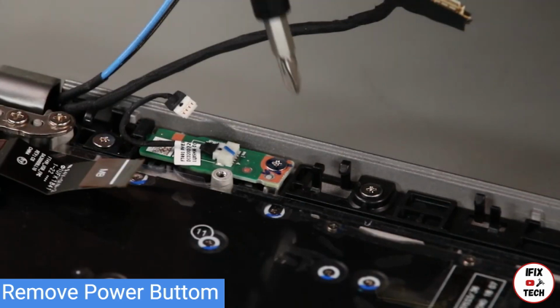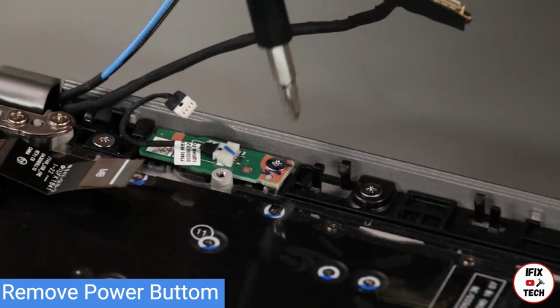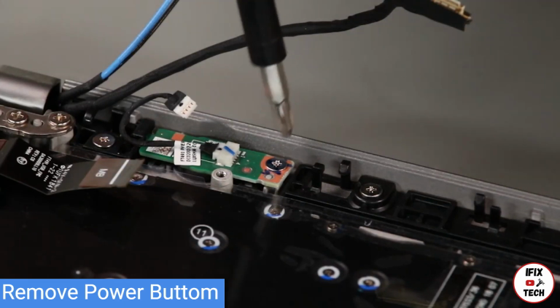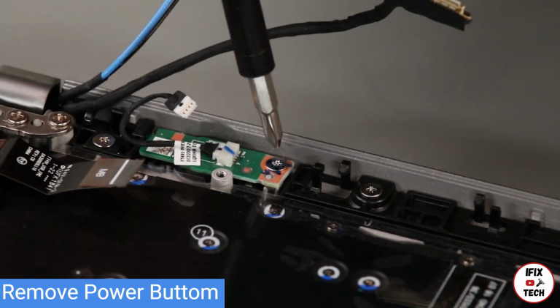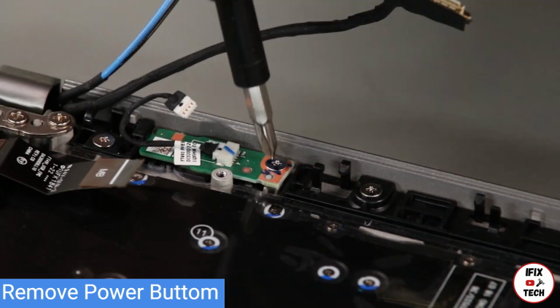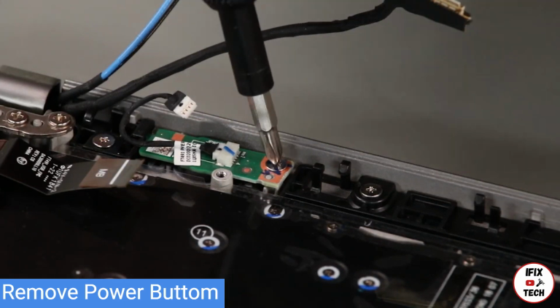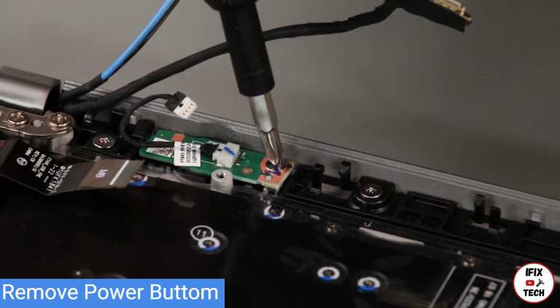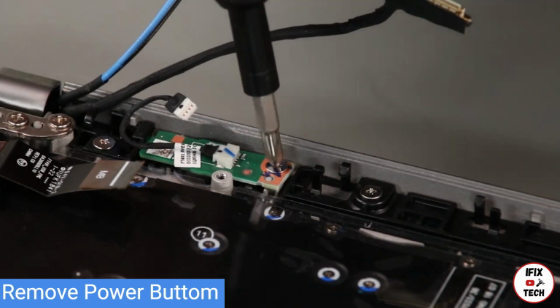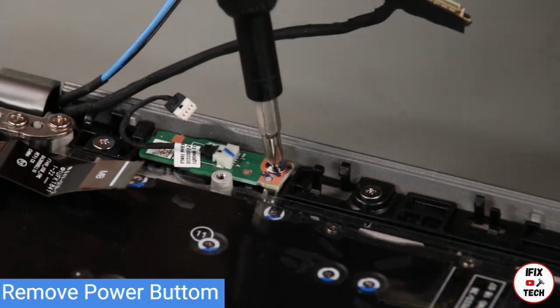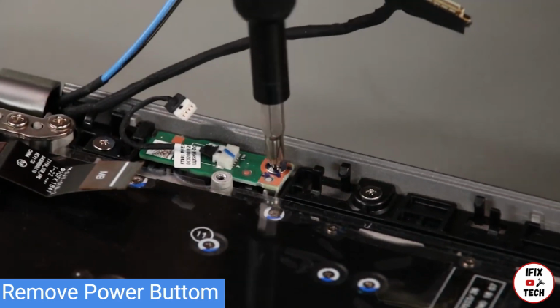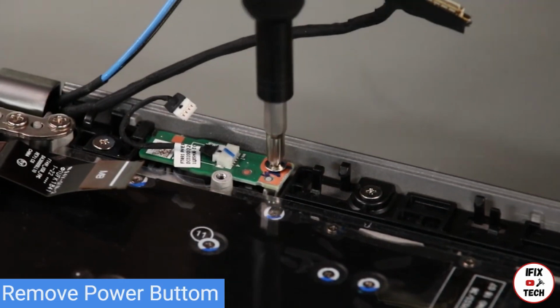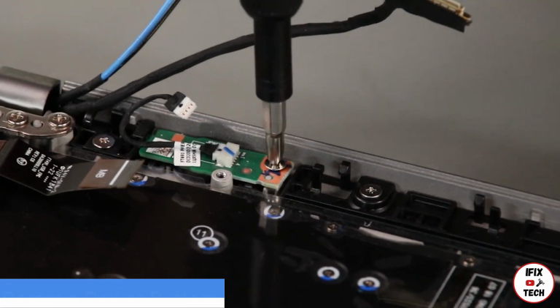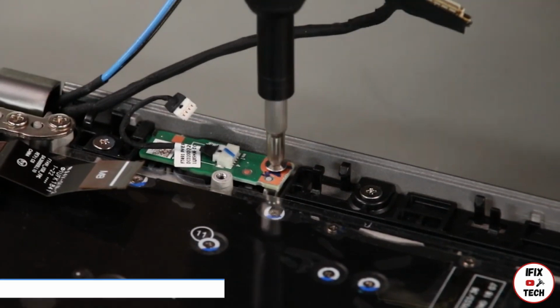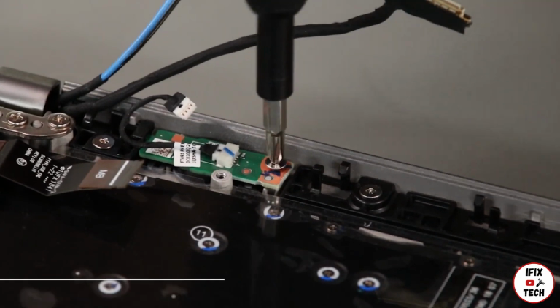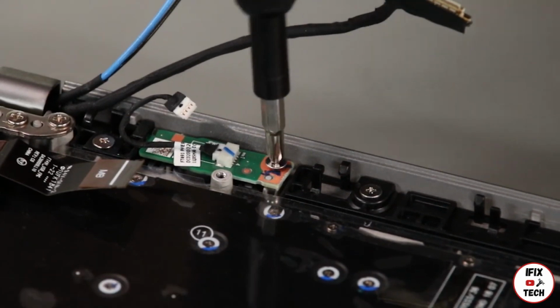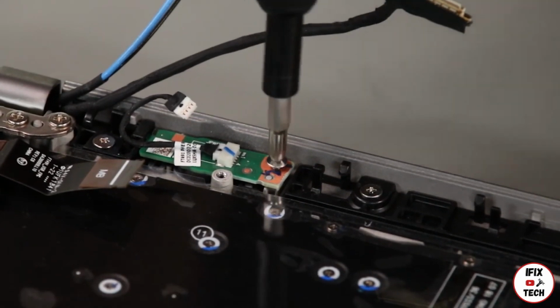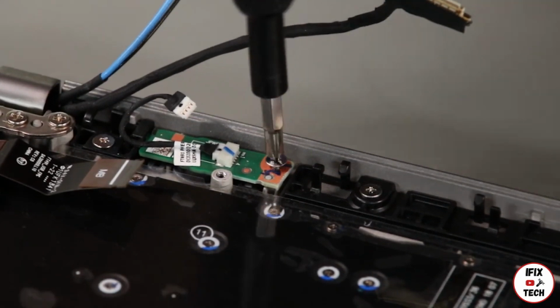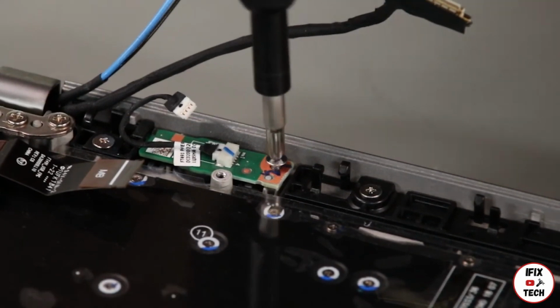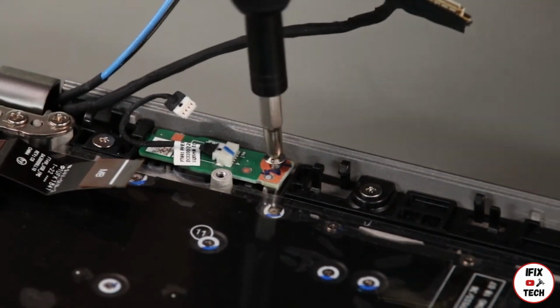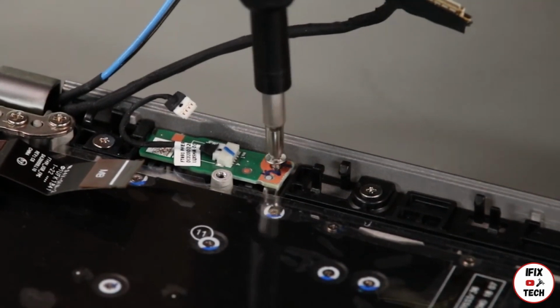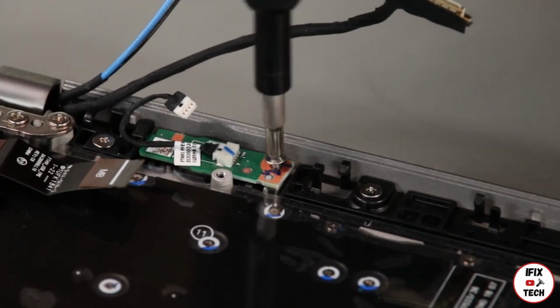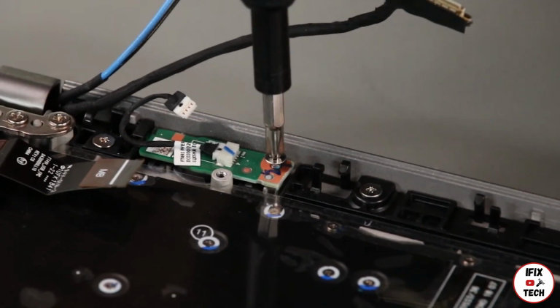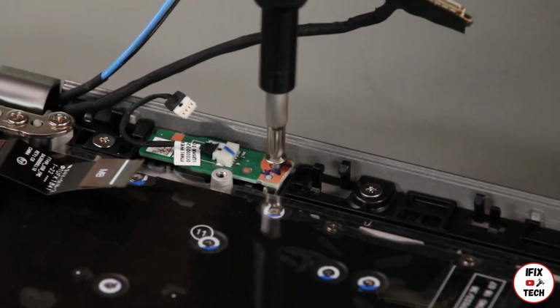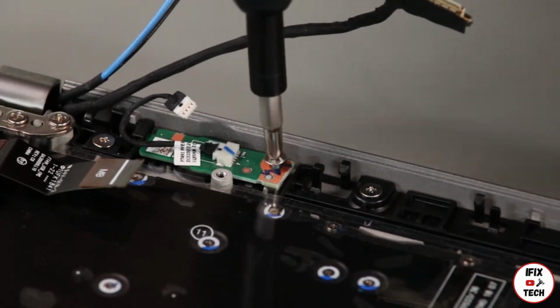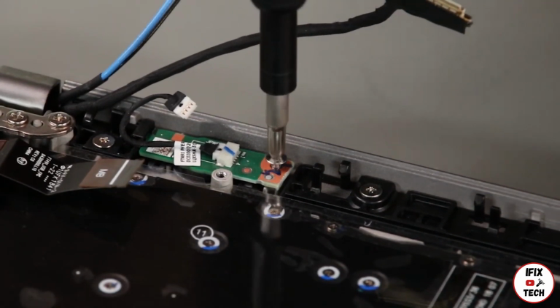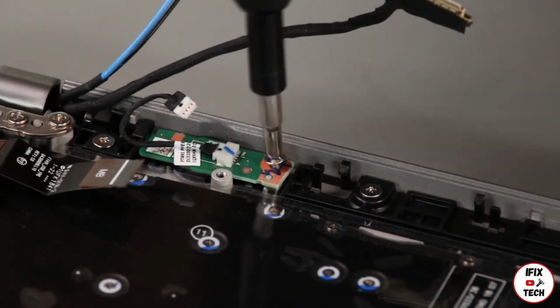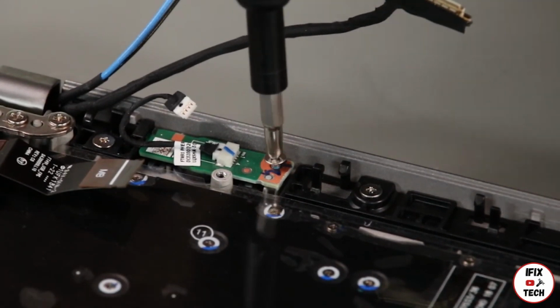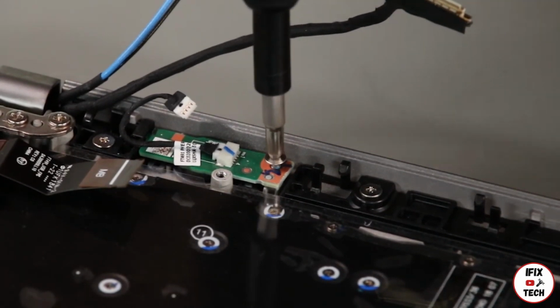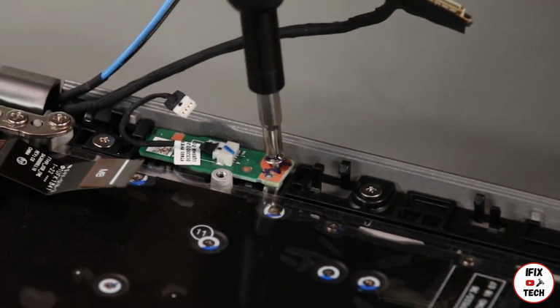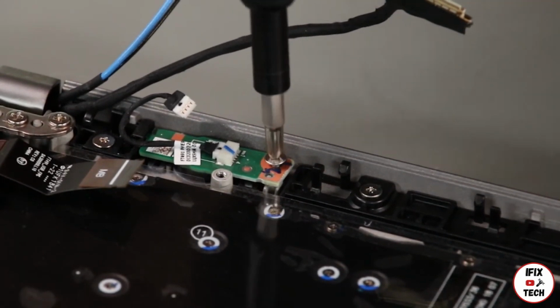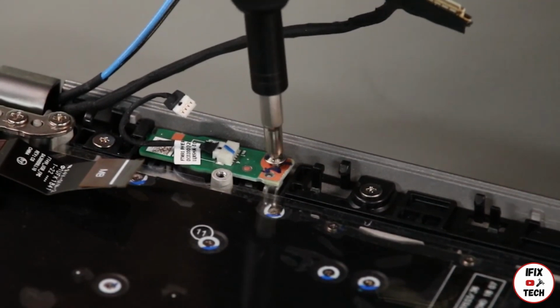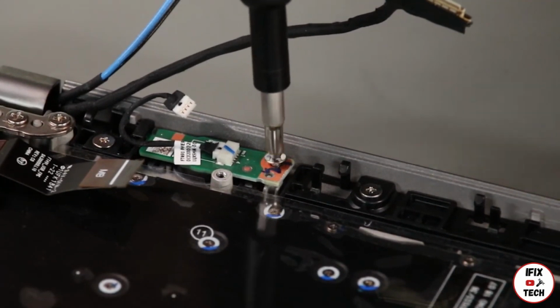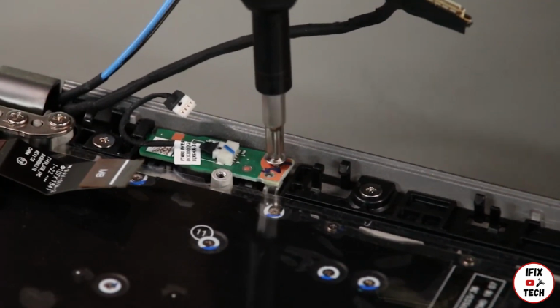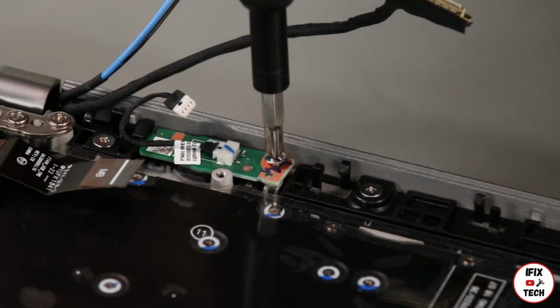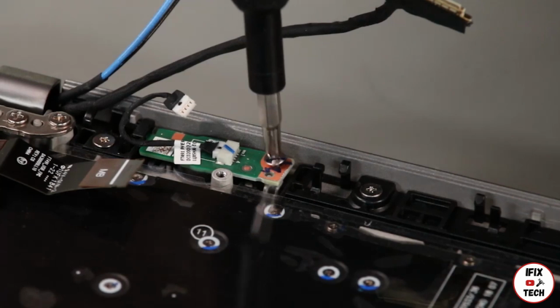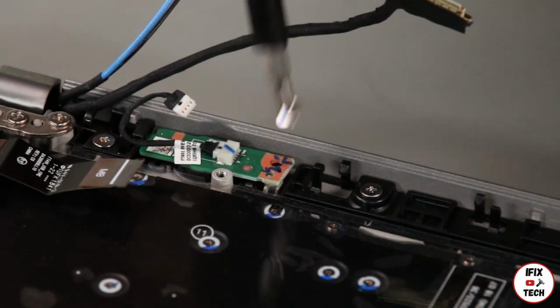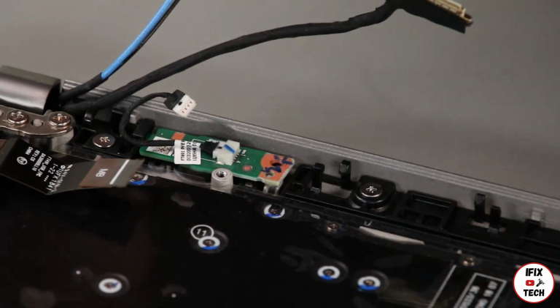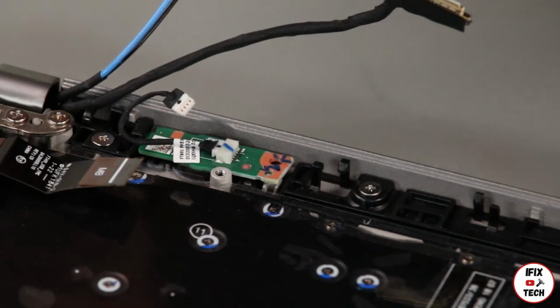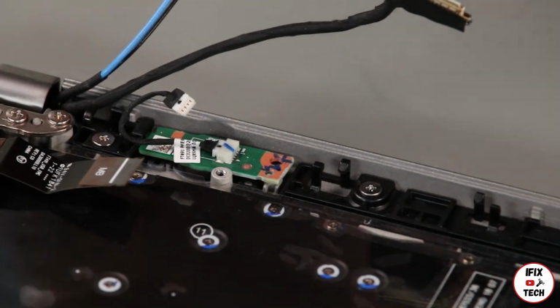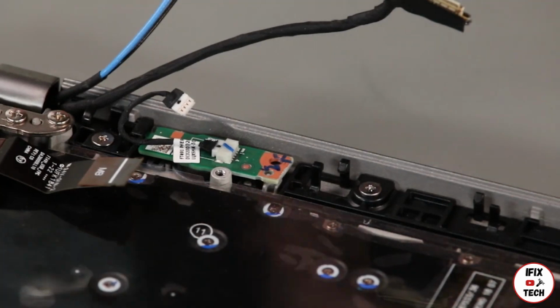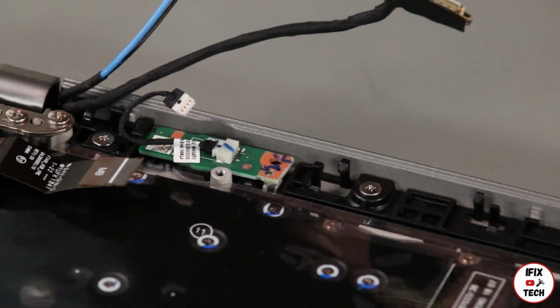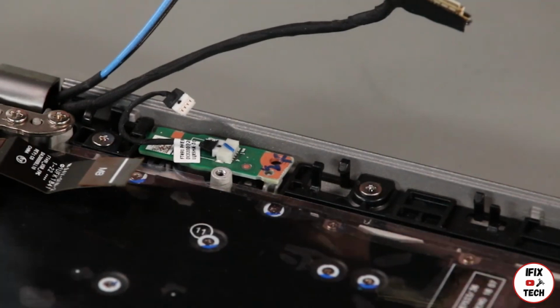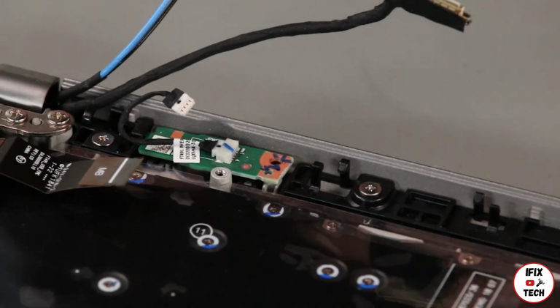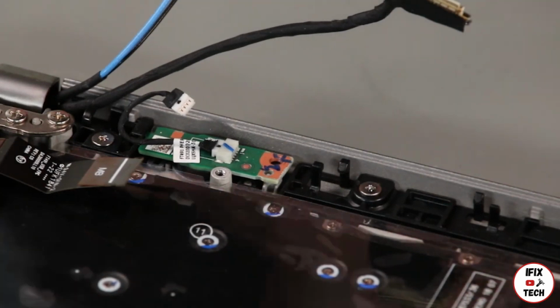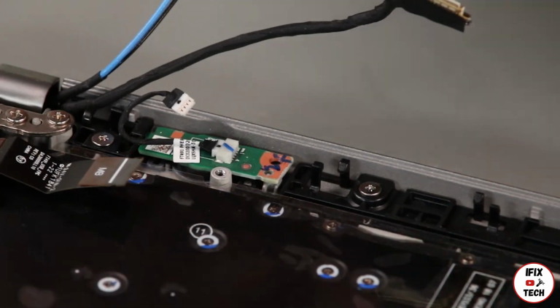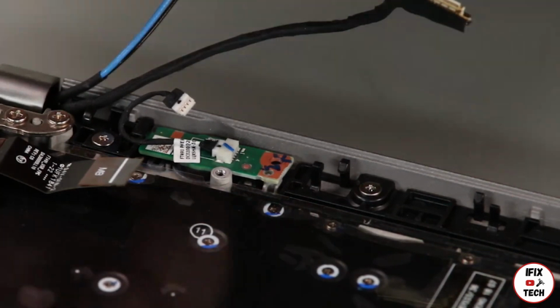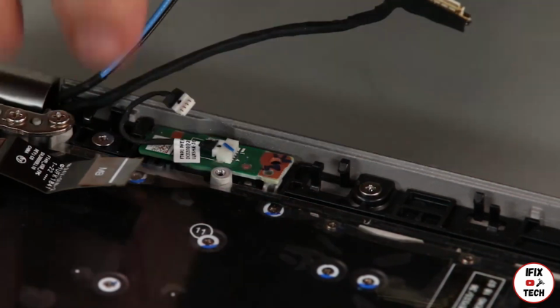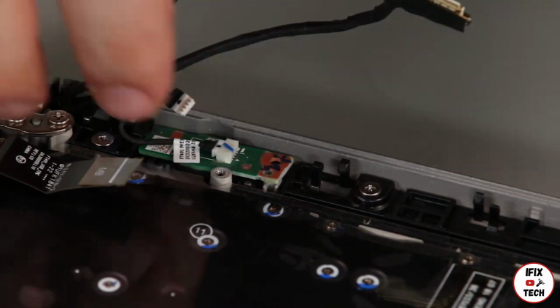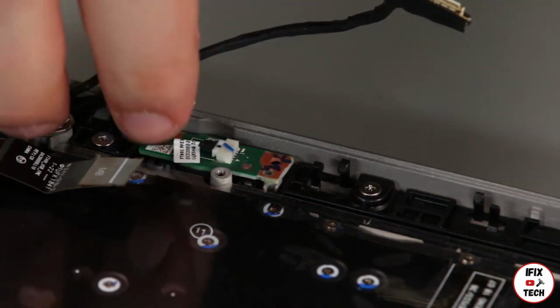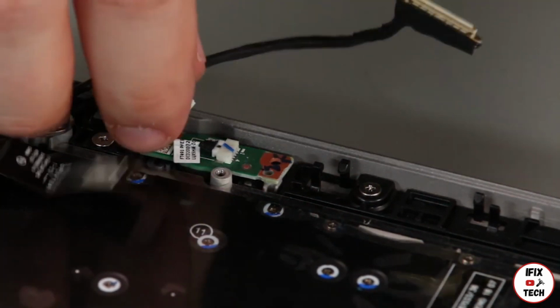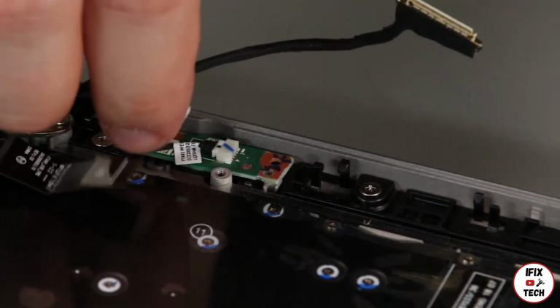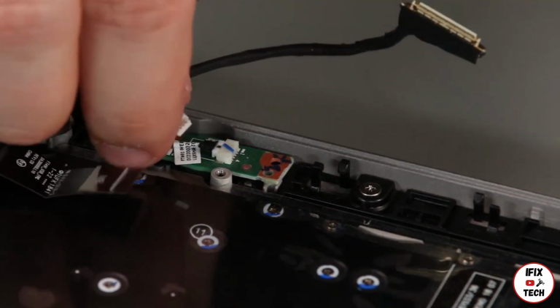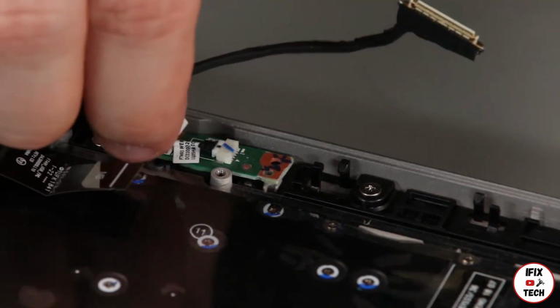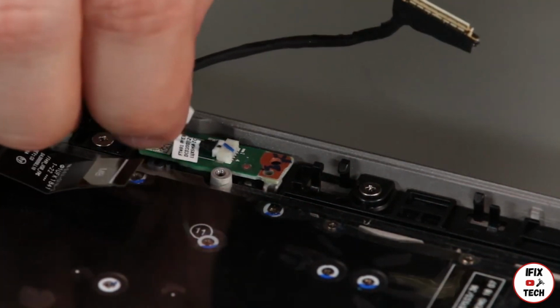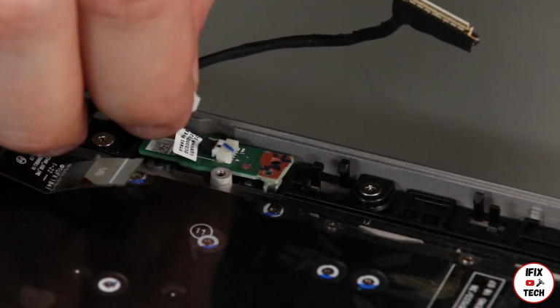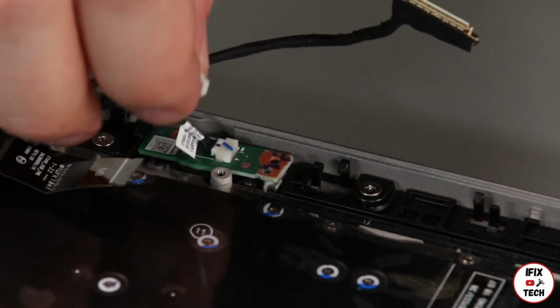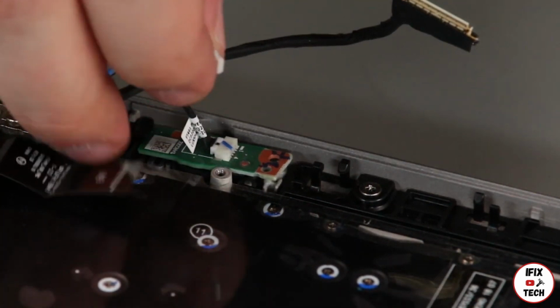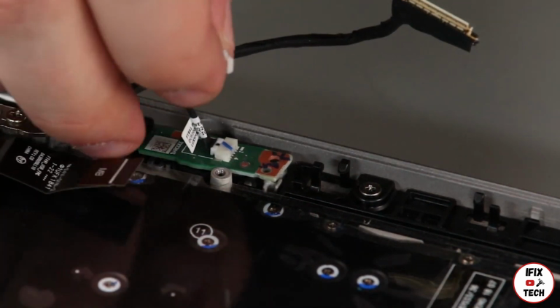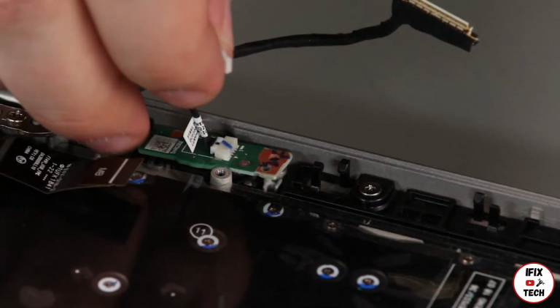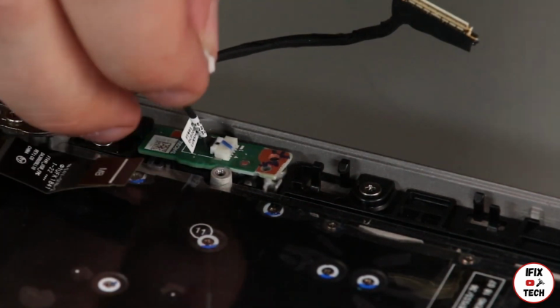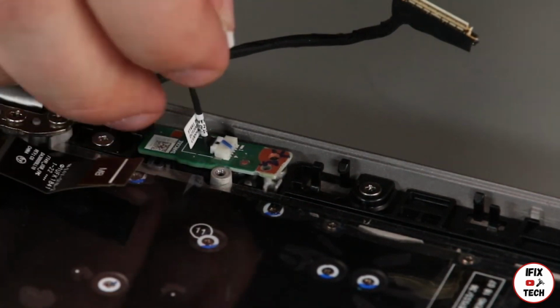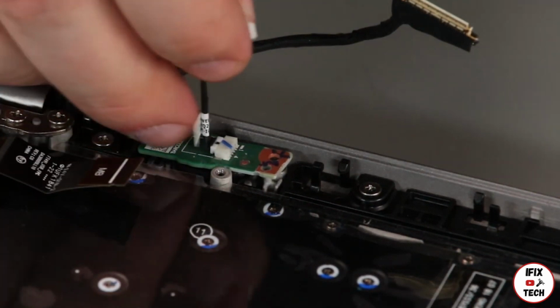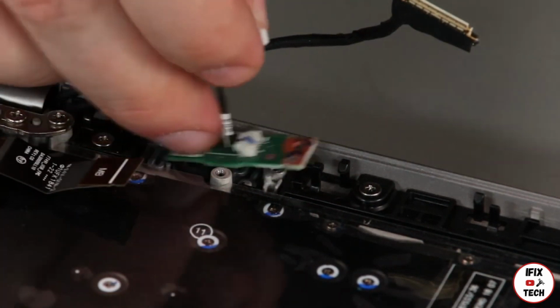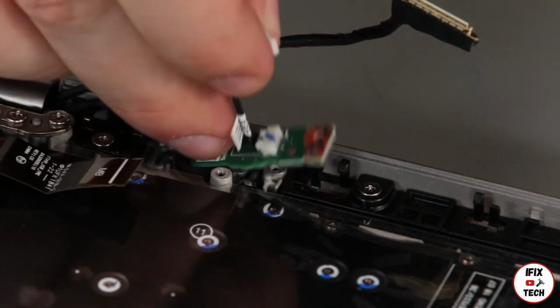Remove the screw. Lift the power button card from the system.